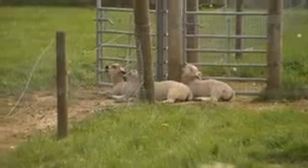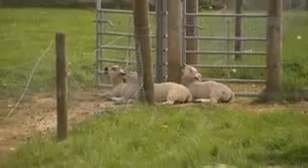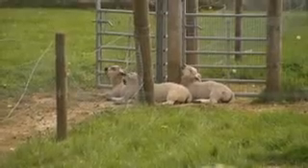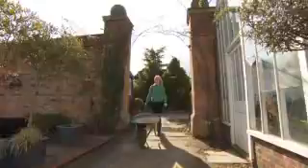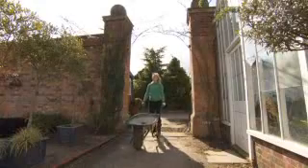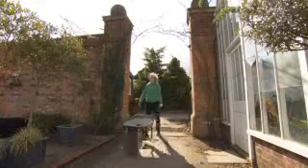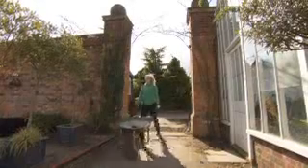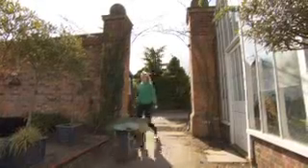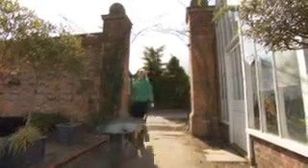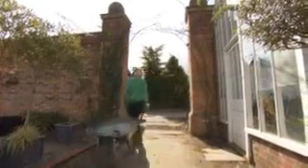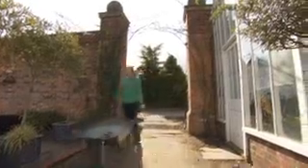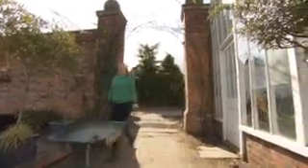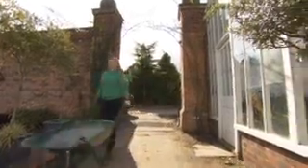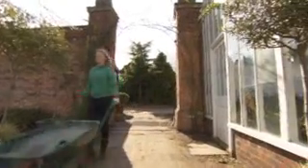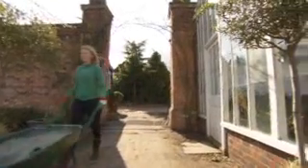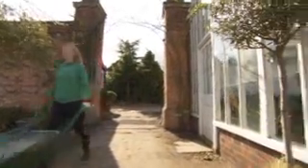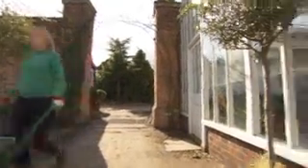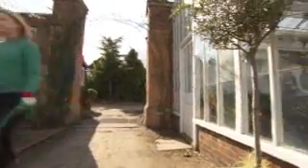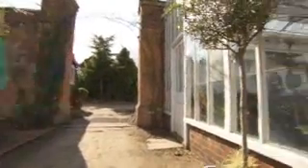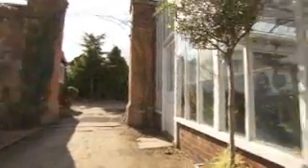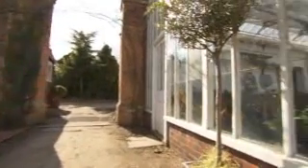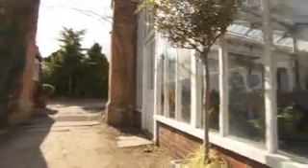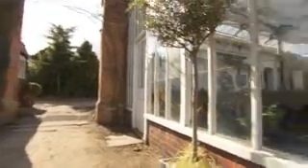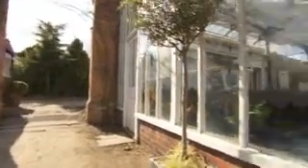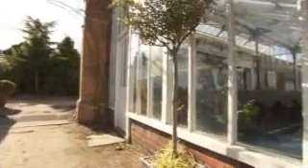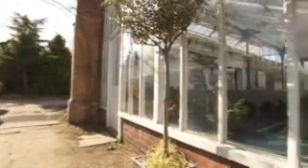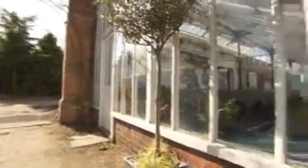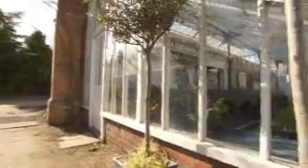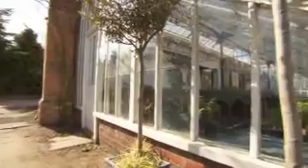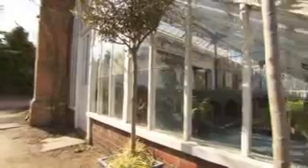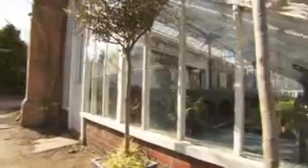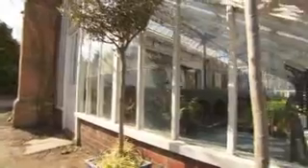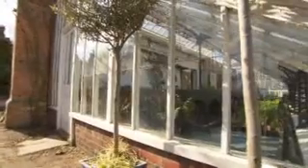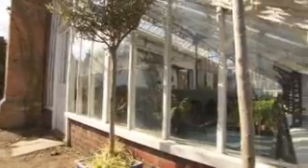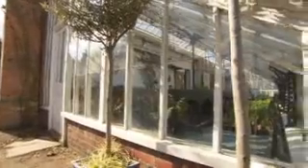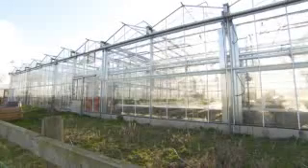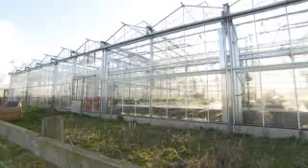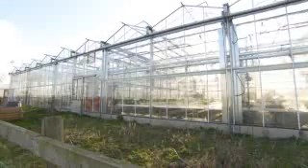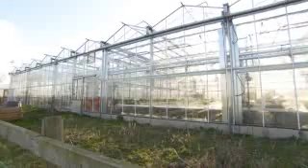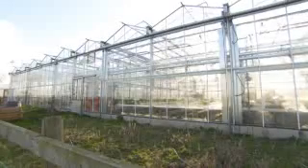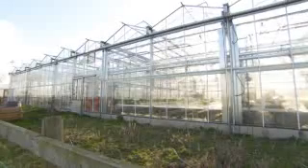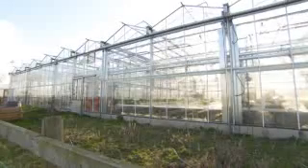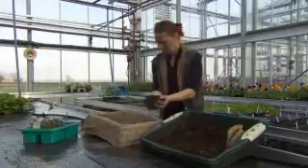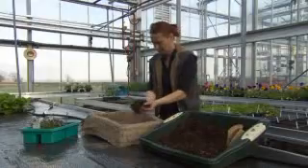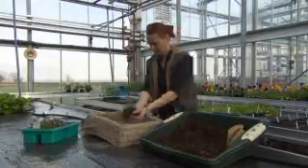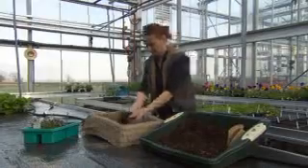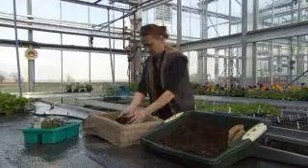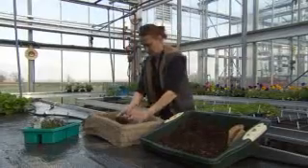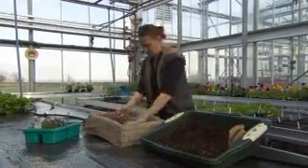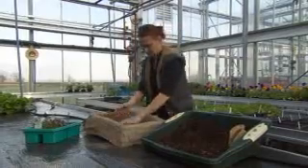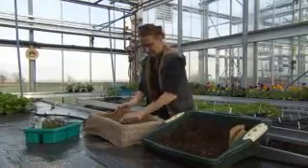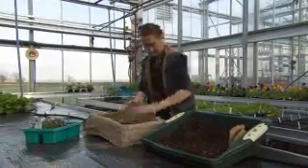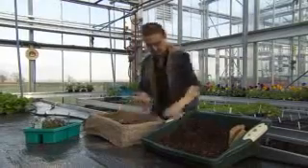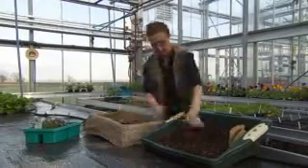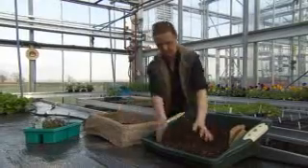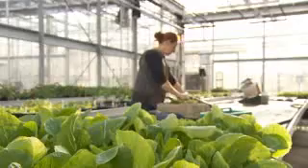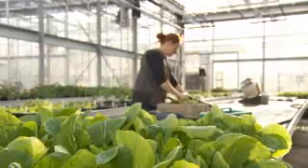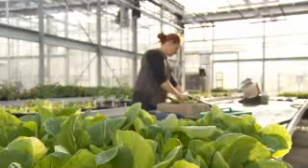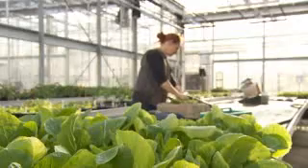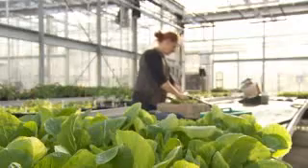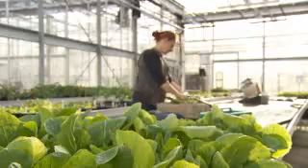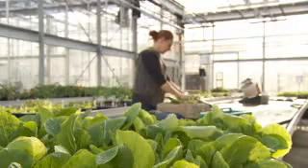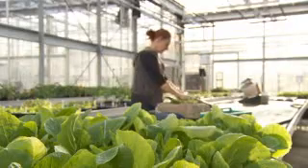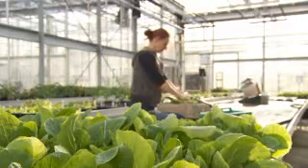If you're studying horticulture, there's a suite of glasshouses and polytunnels used for the production of plants and the teaching of practical skills.